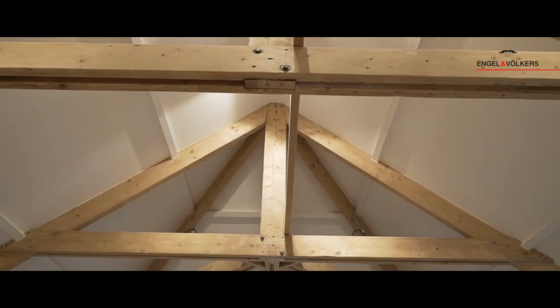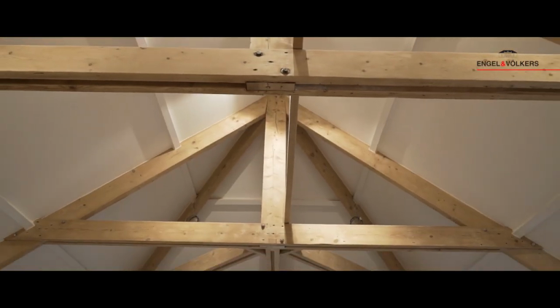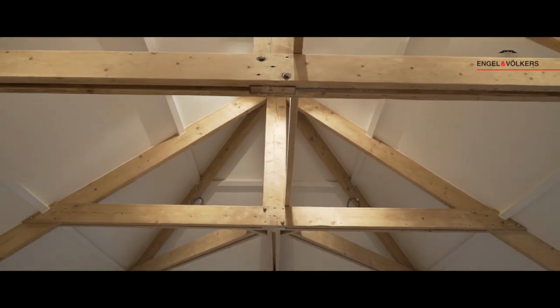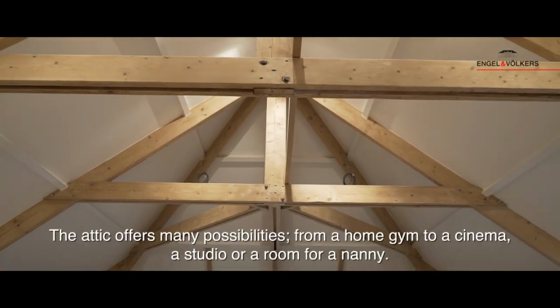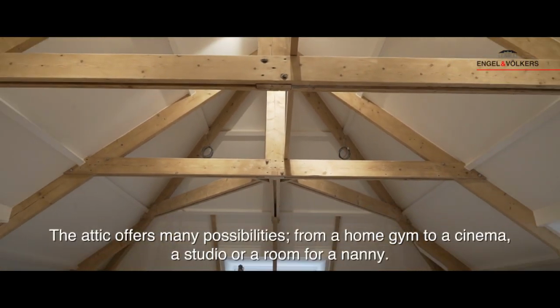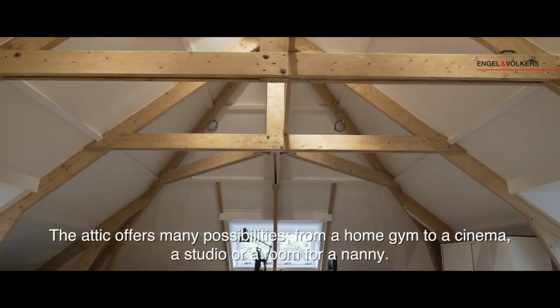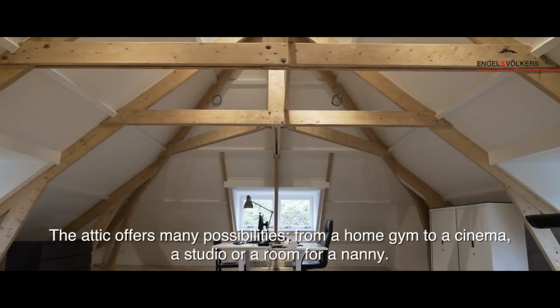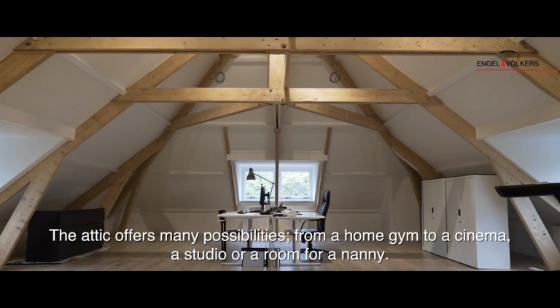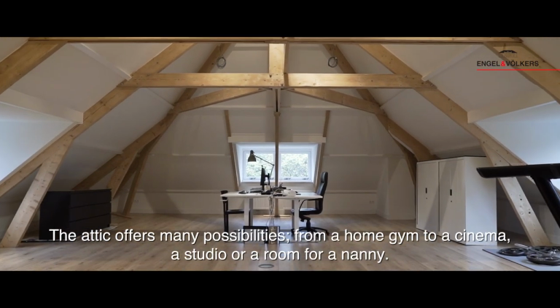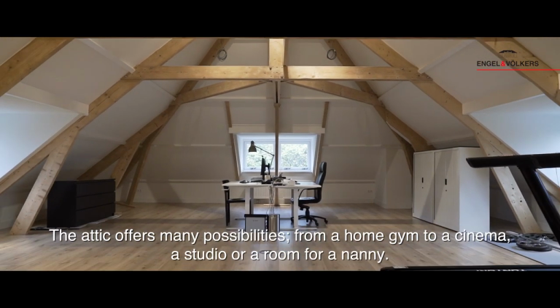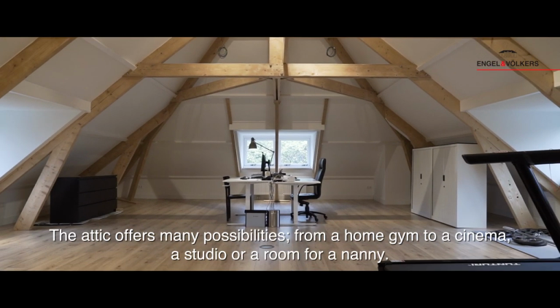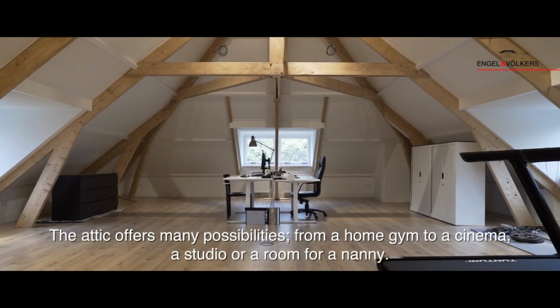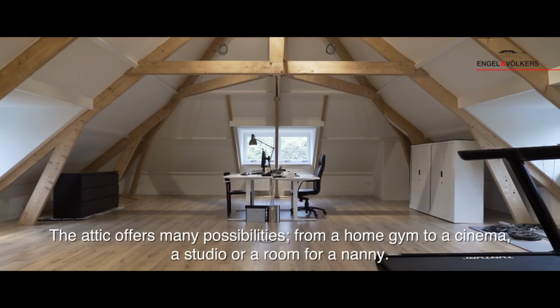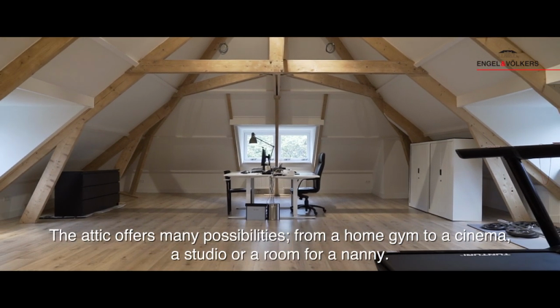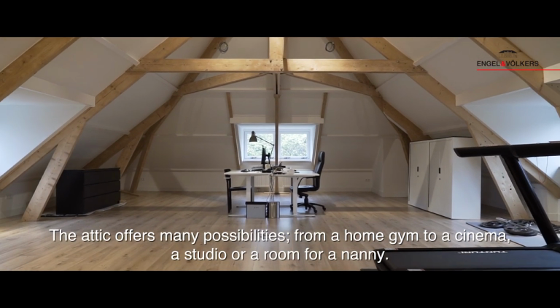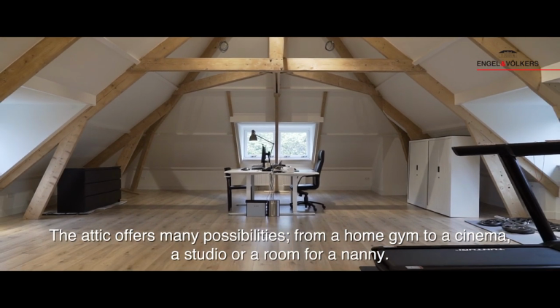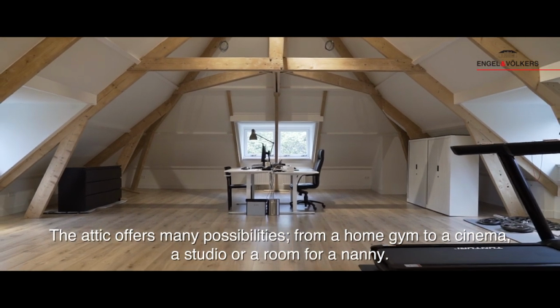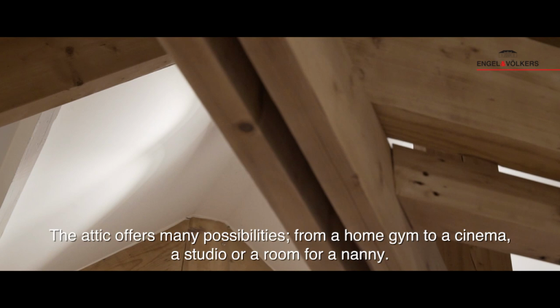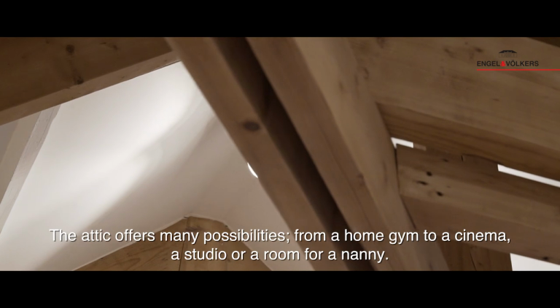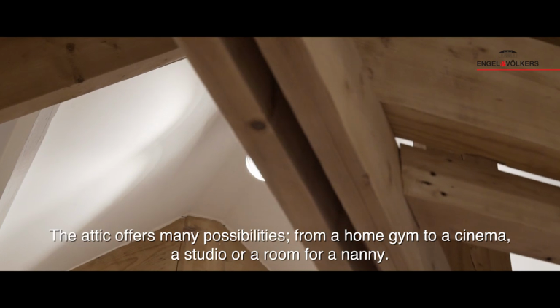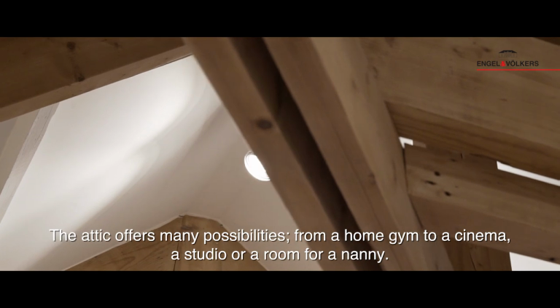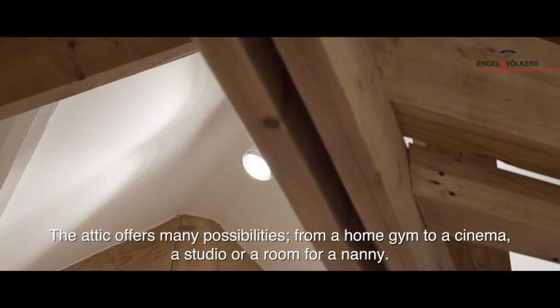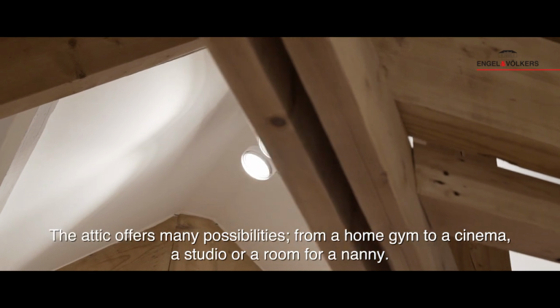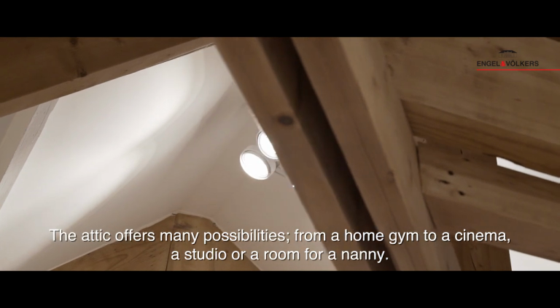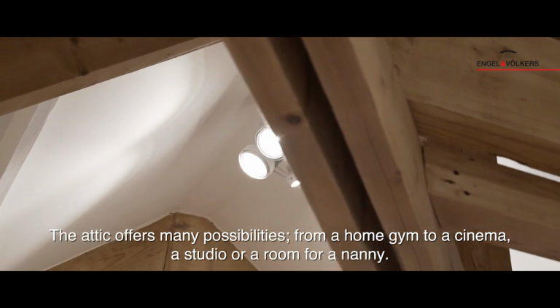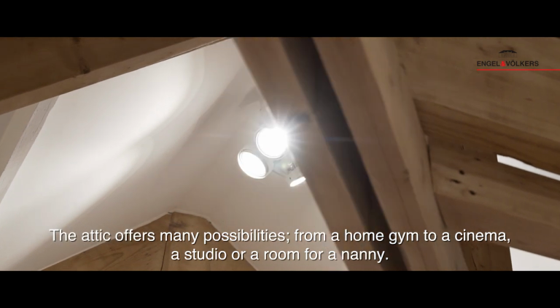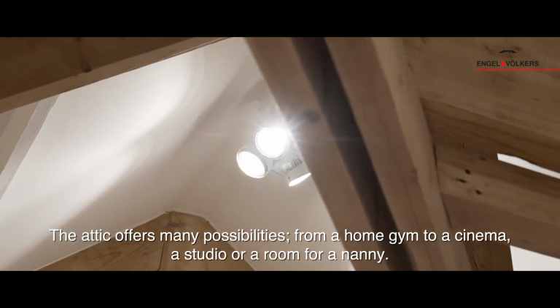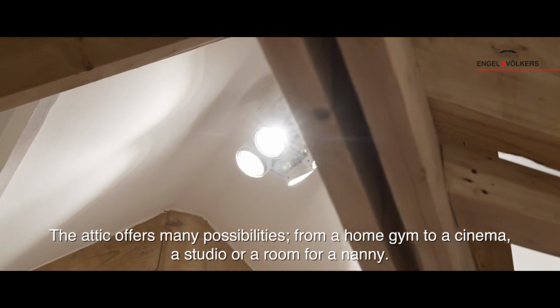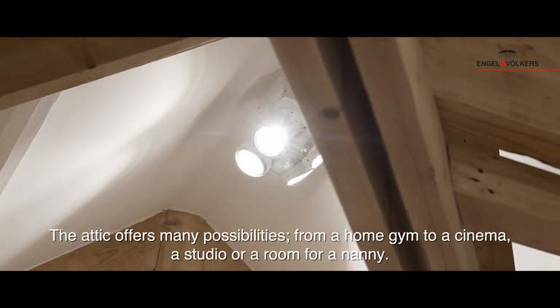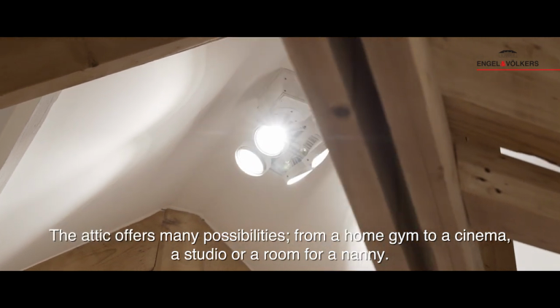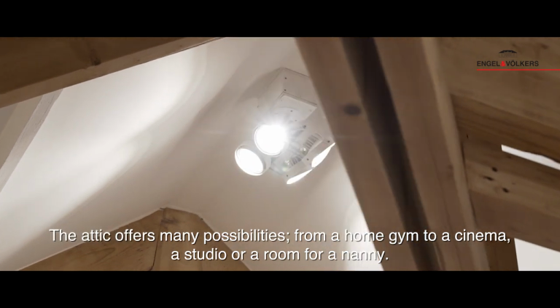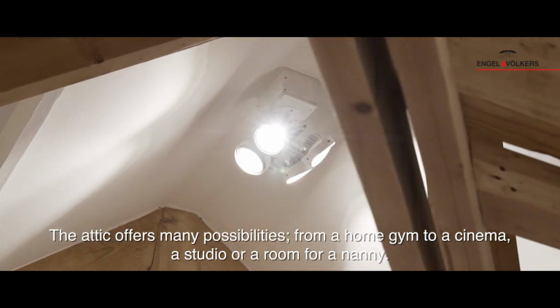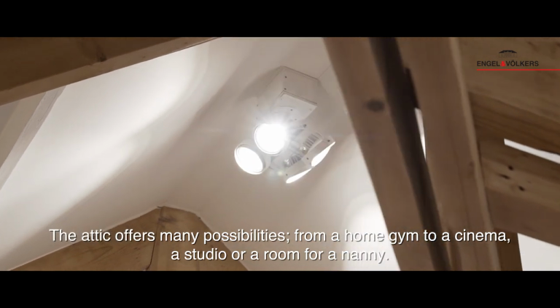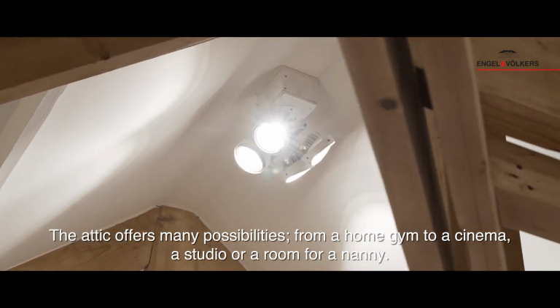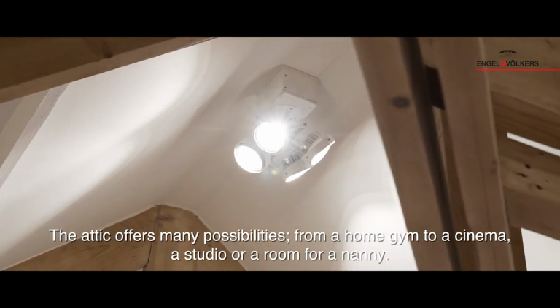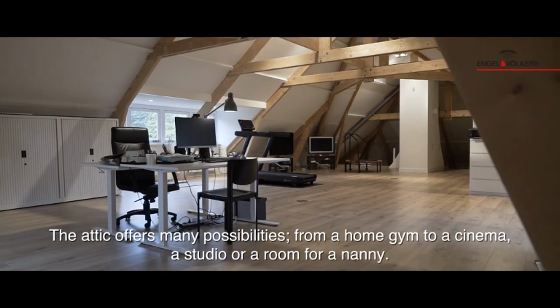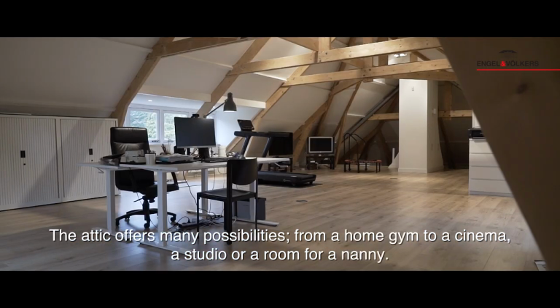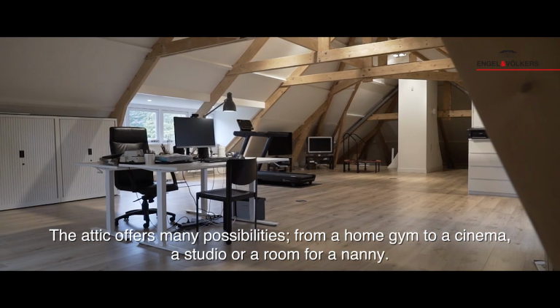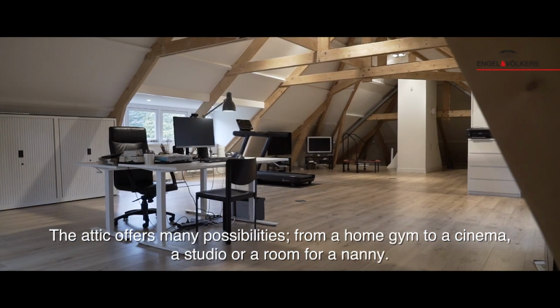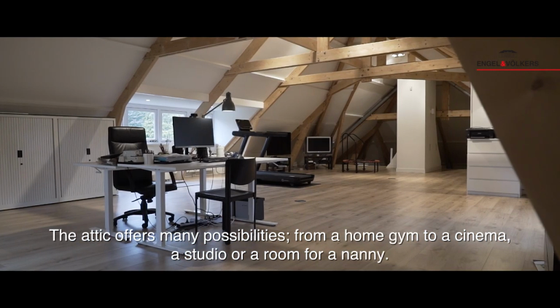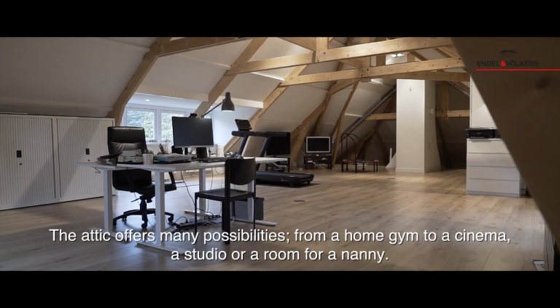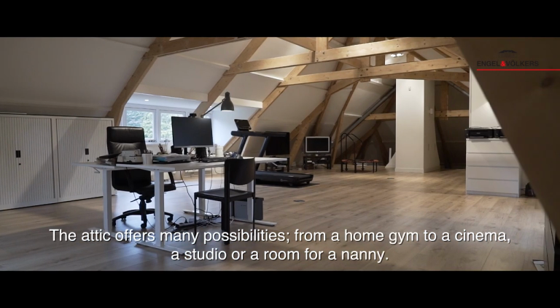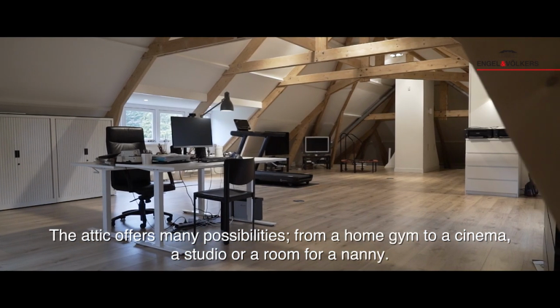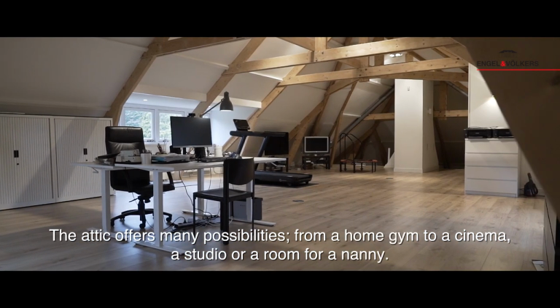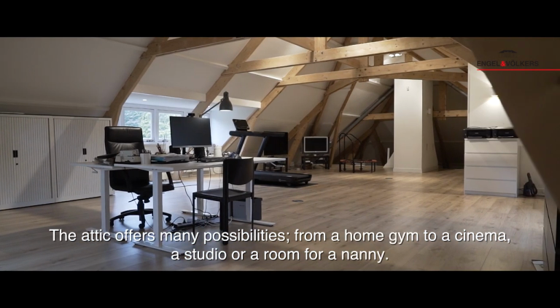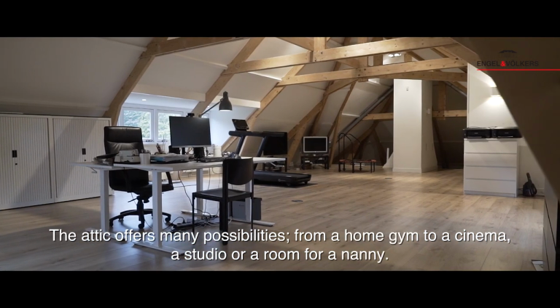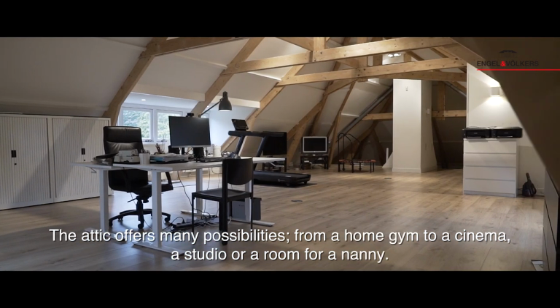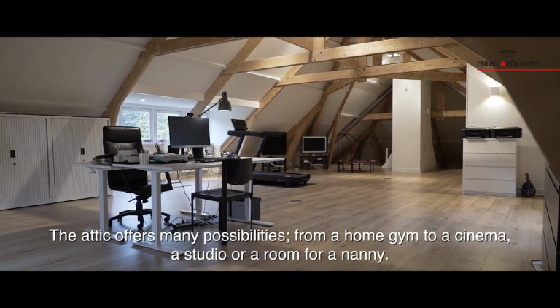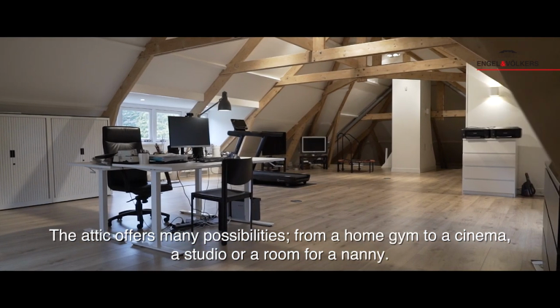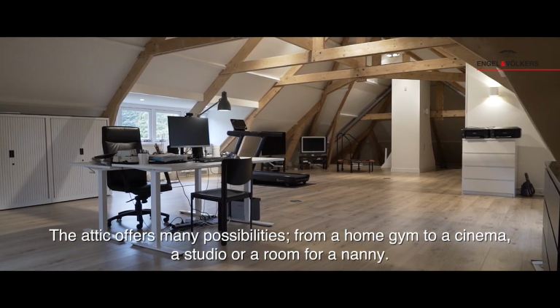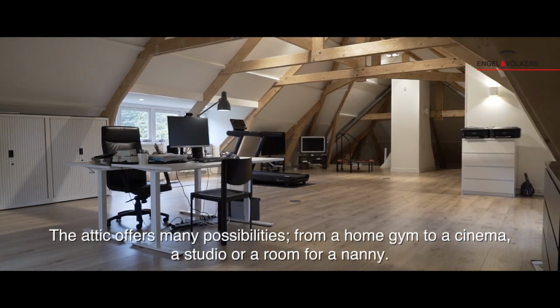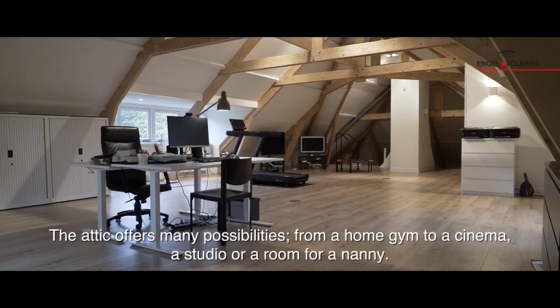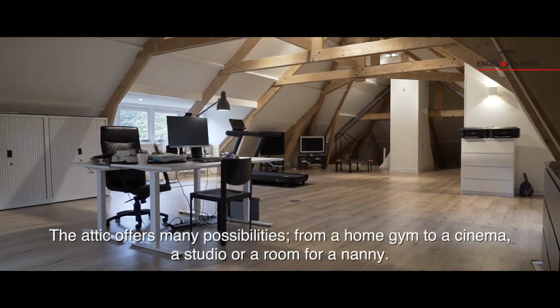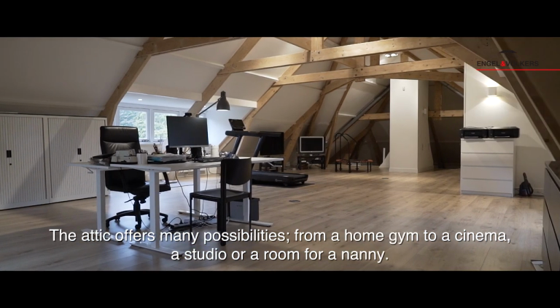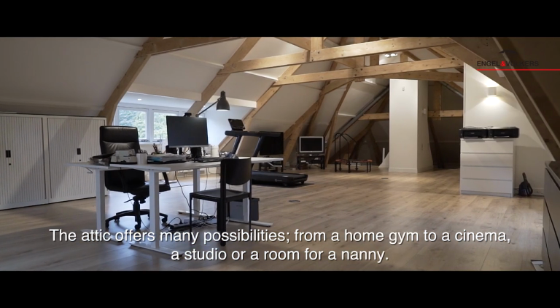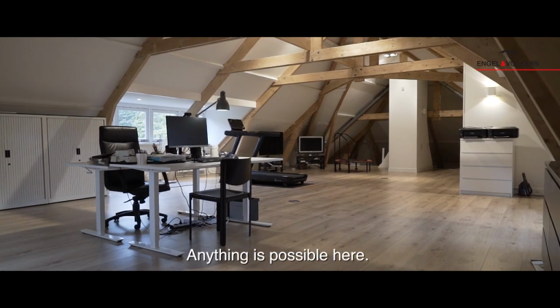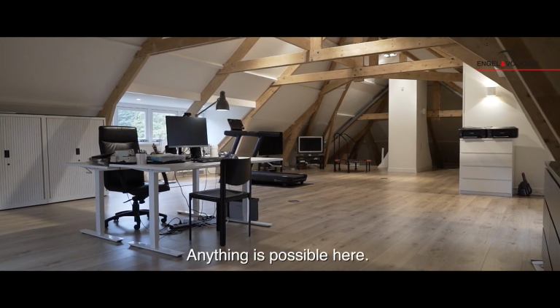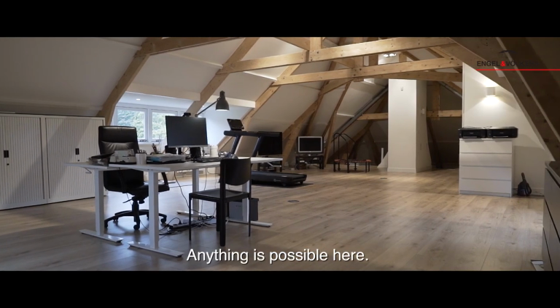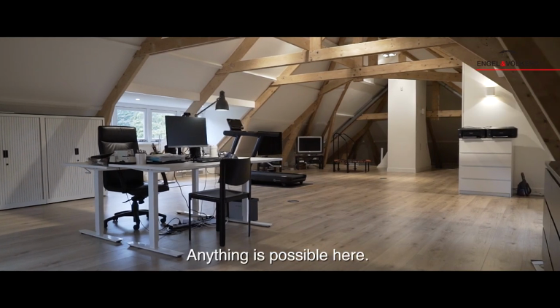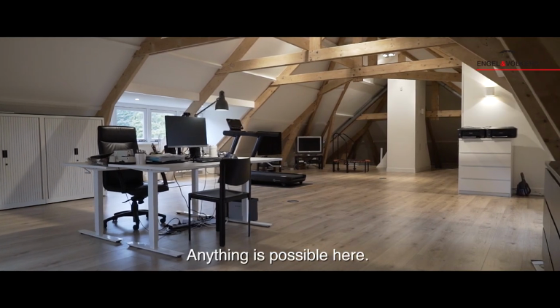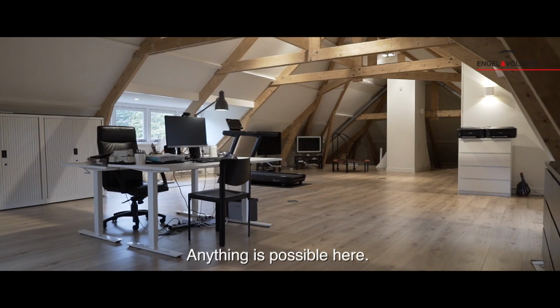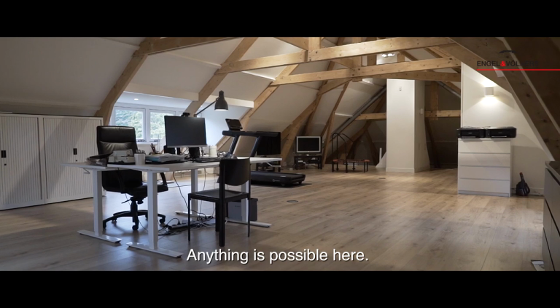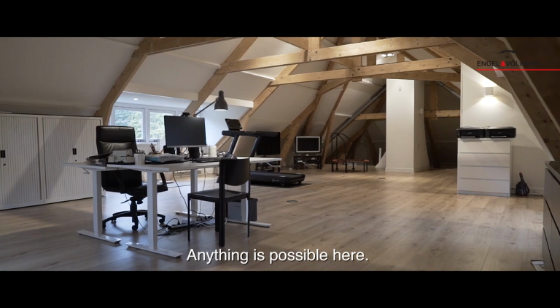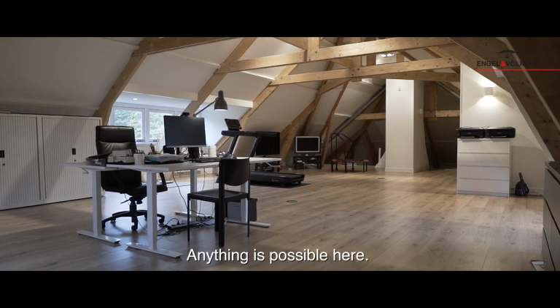The attic offers many possibilities — from a home gym to a cinema, a studio, or a room for a nanny. Anything is possible here.